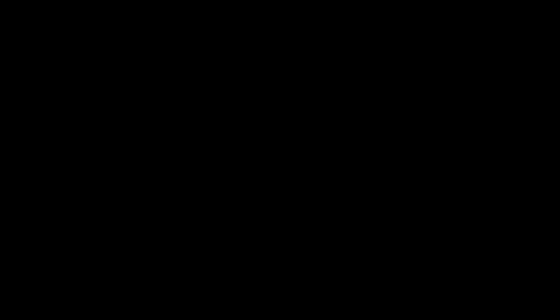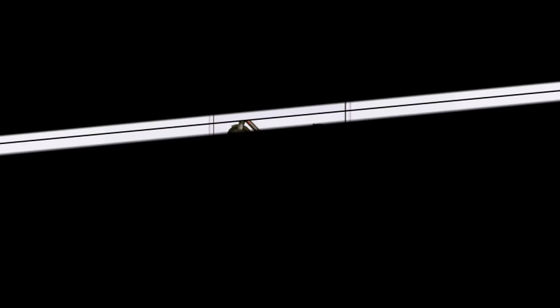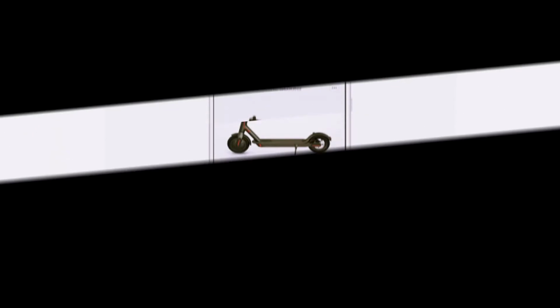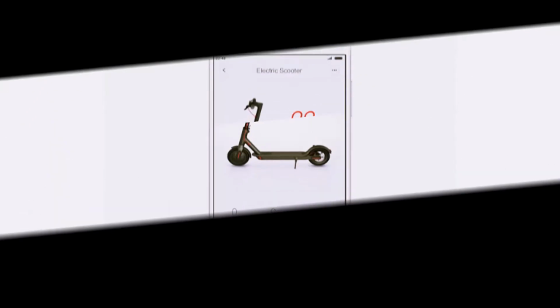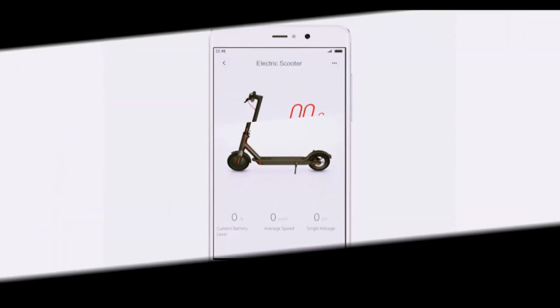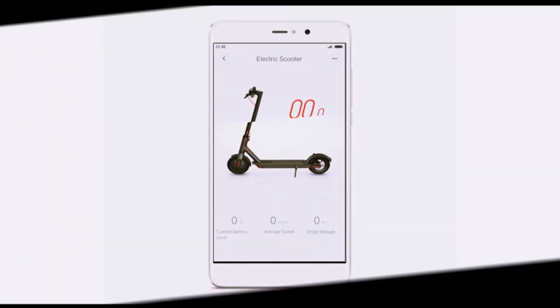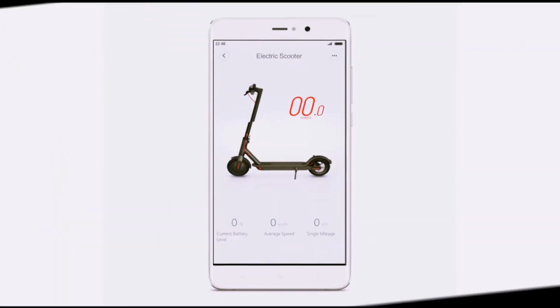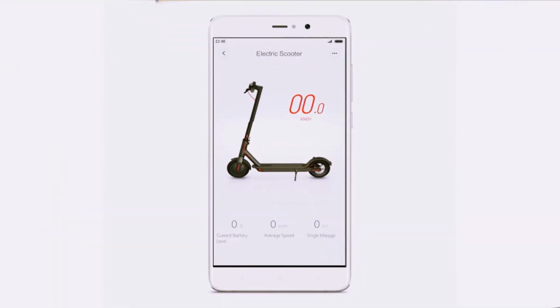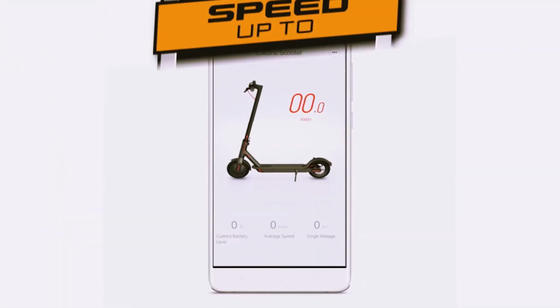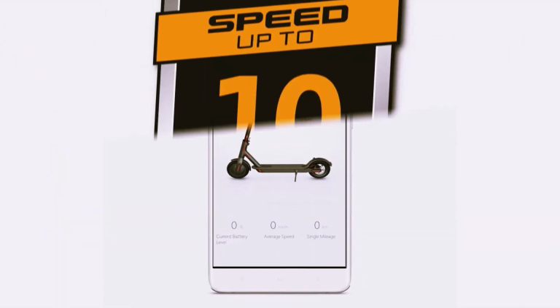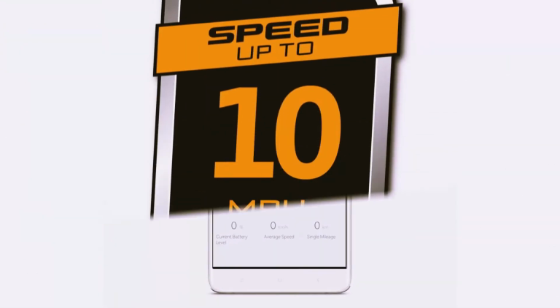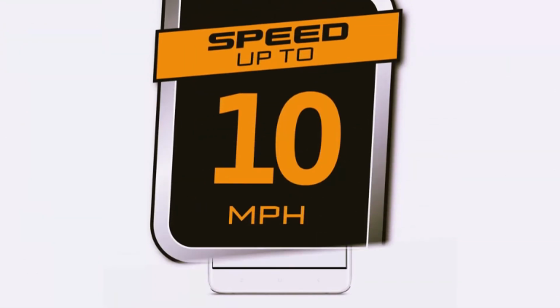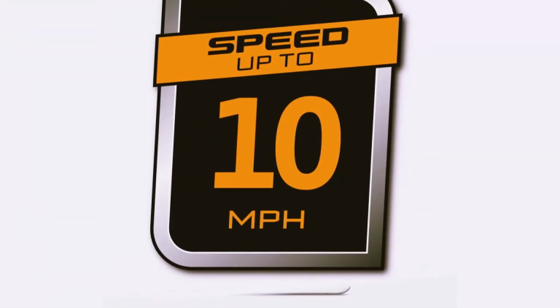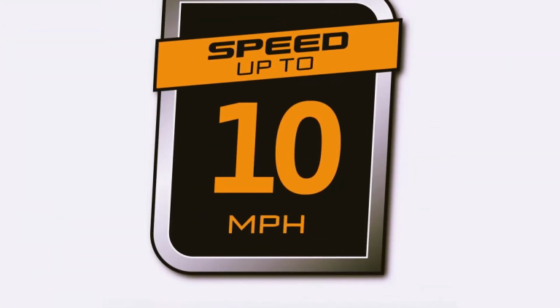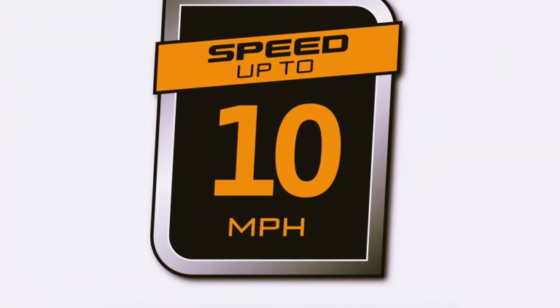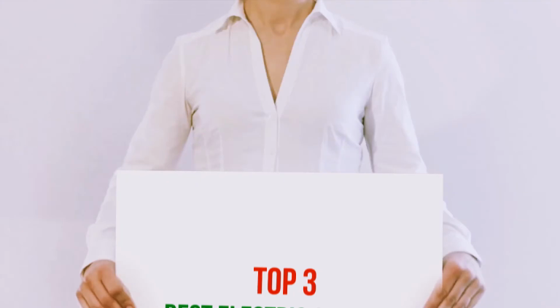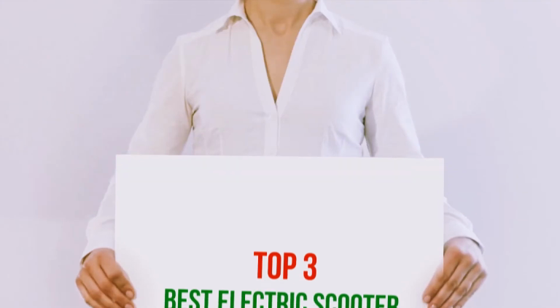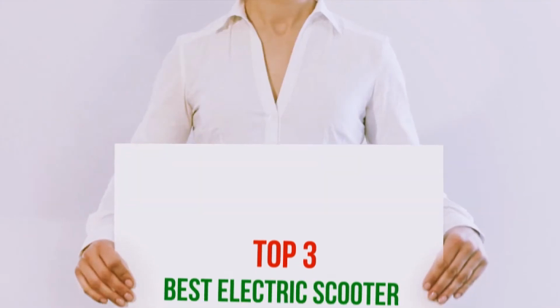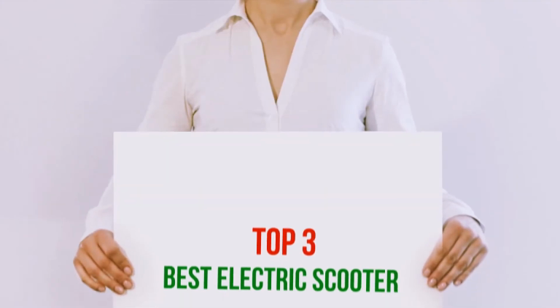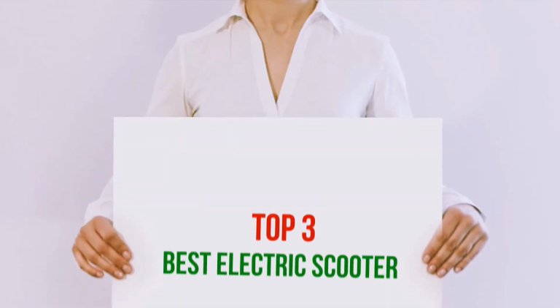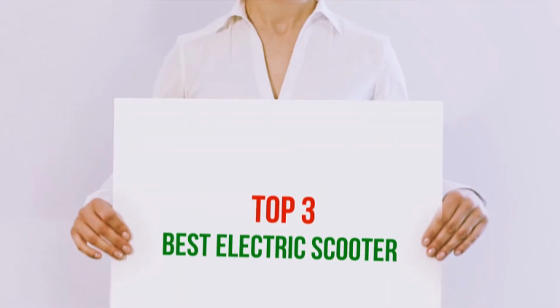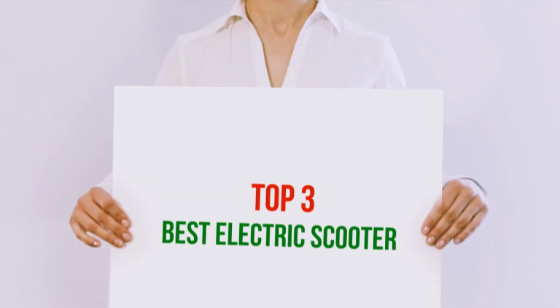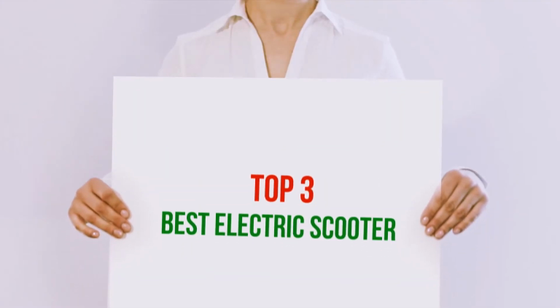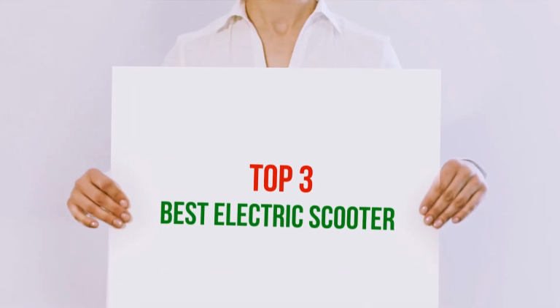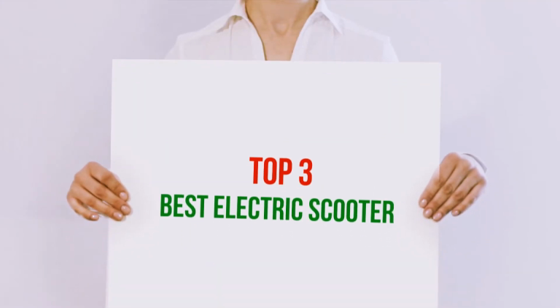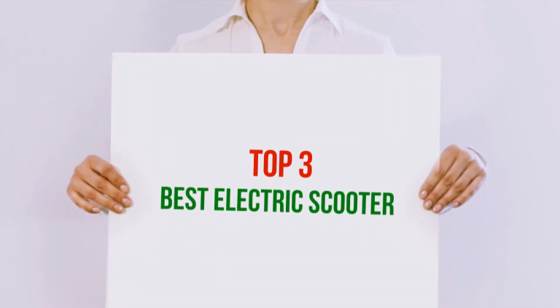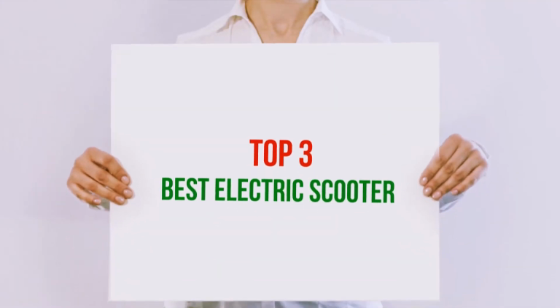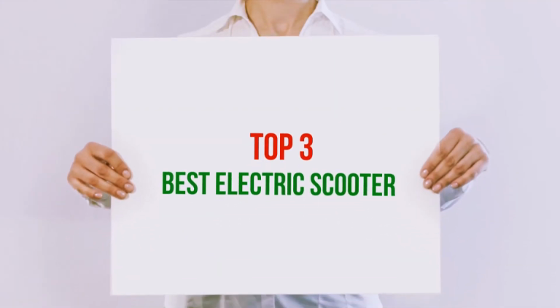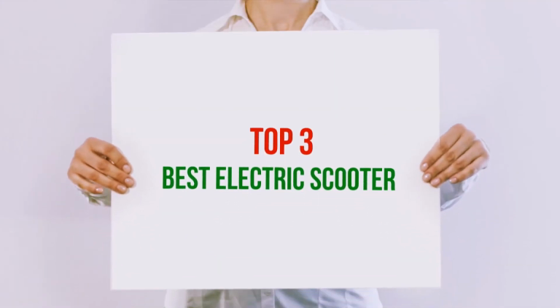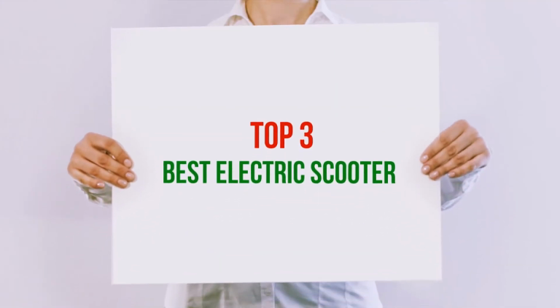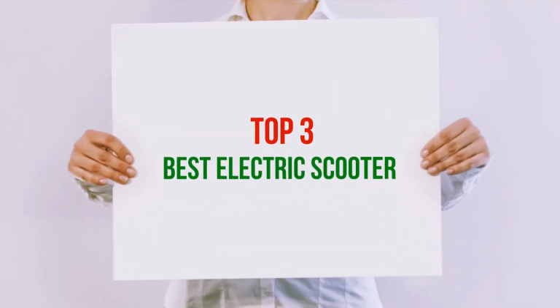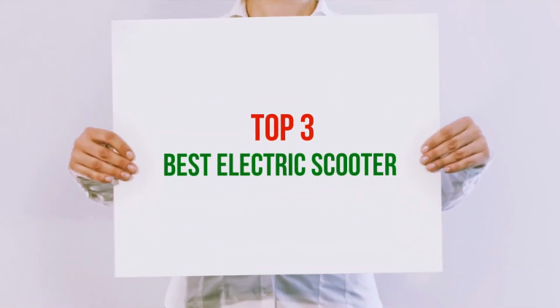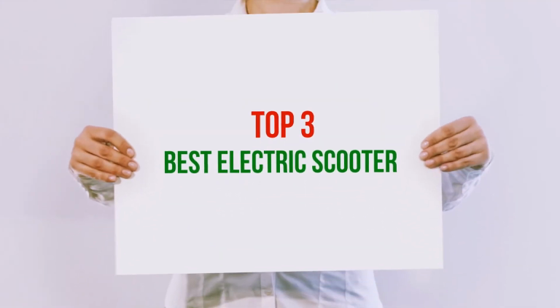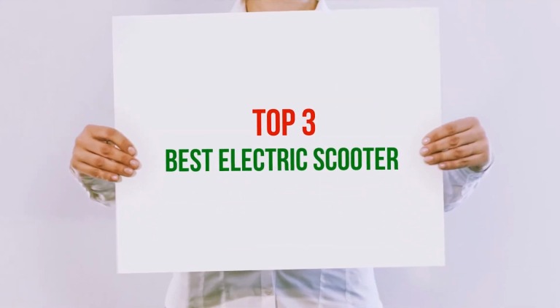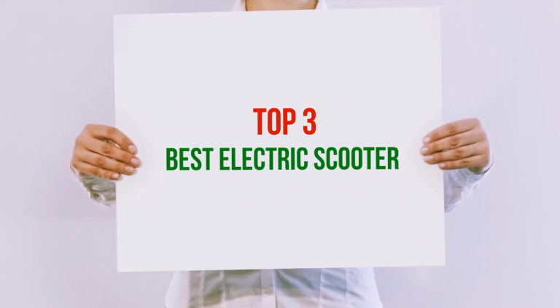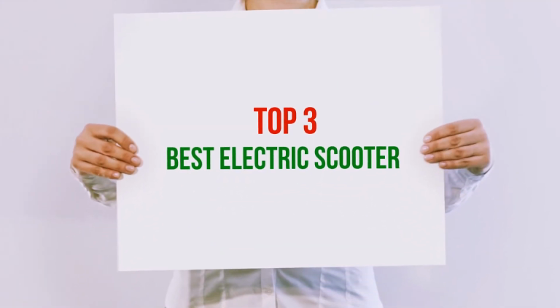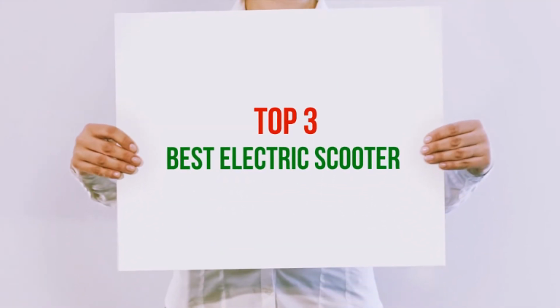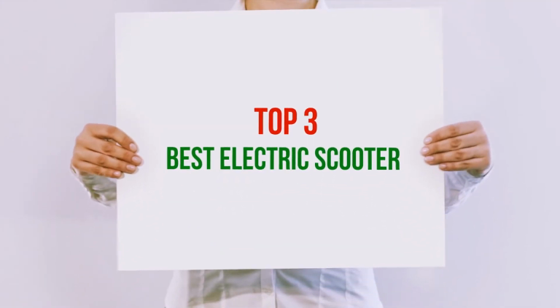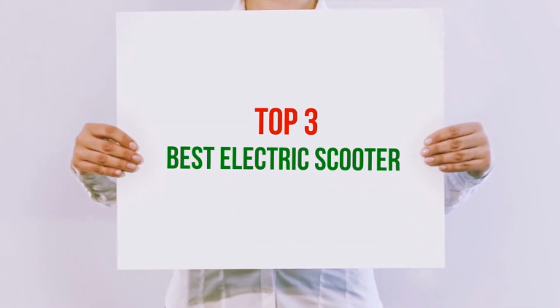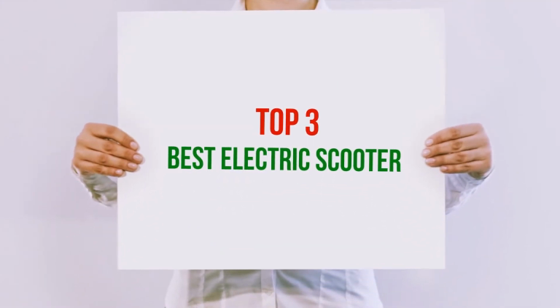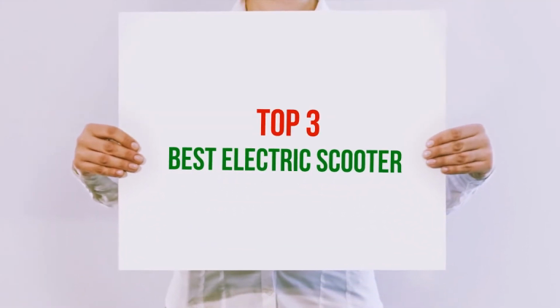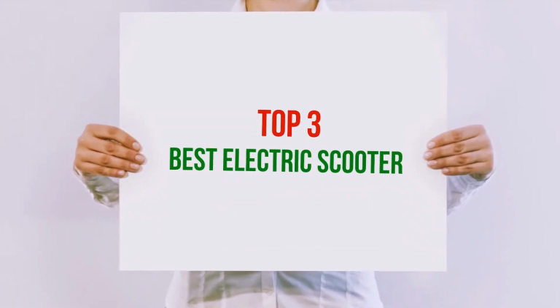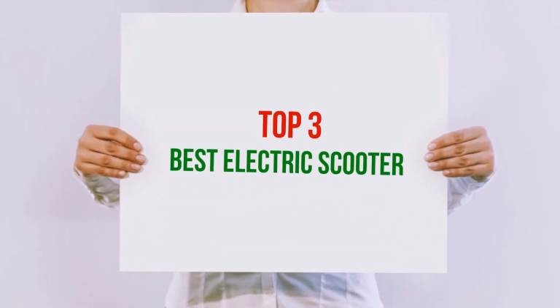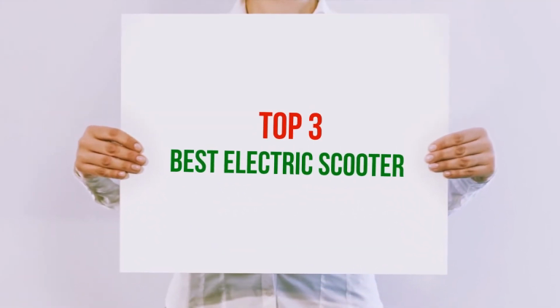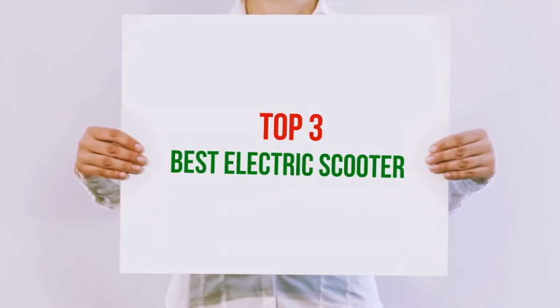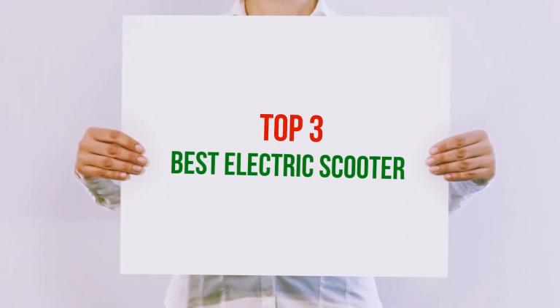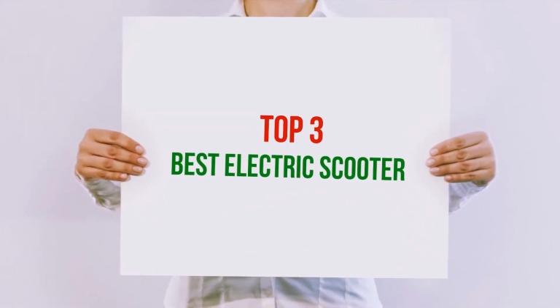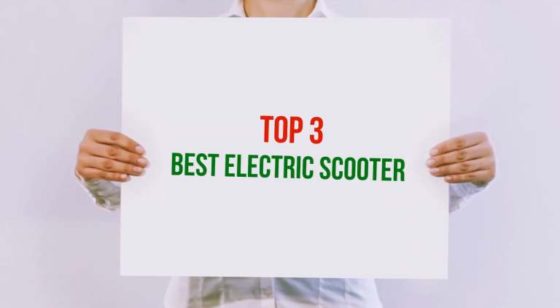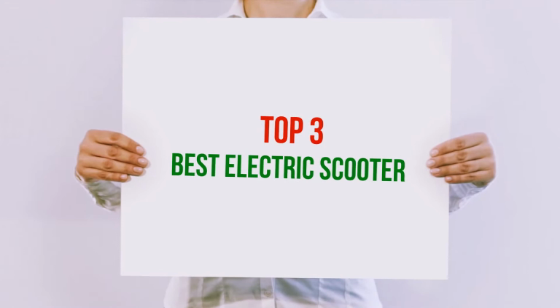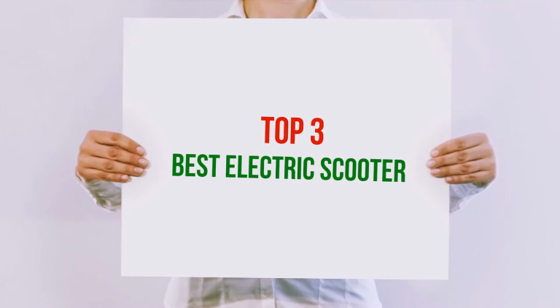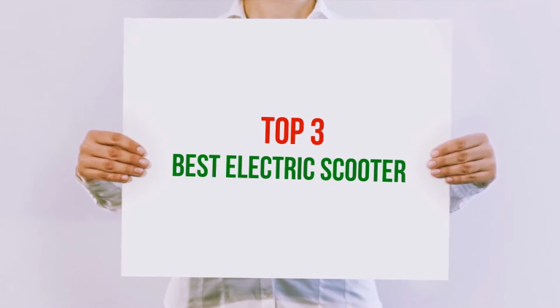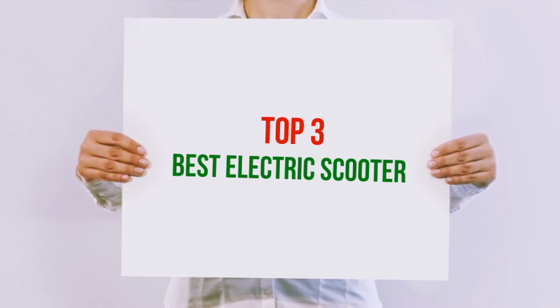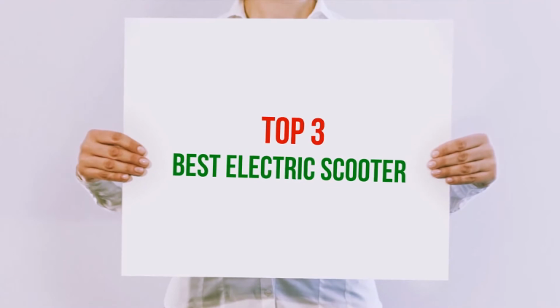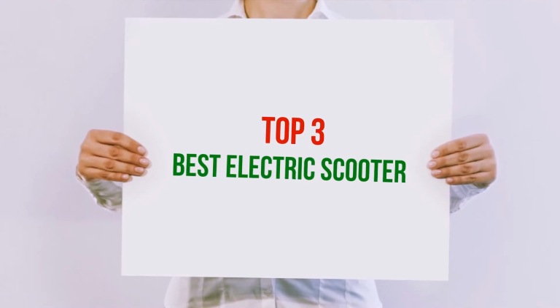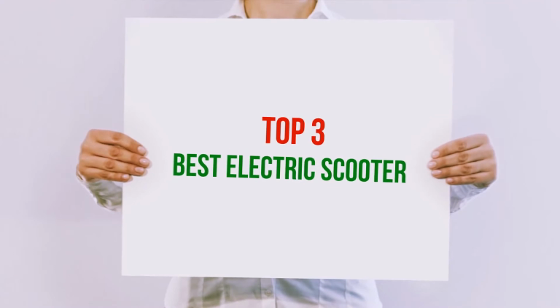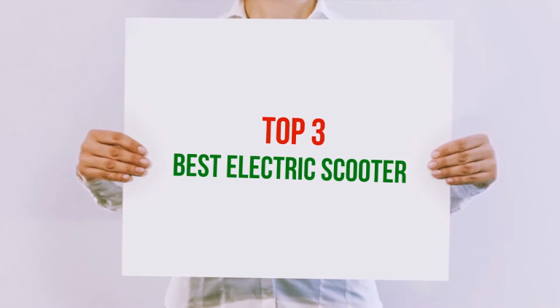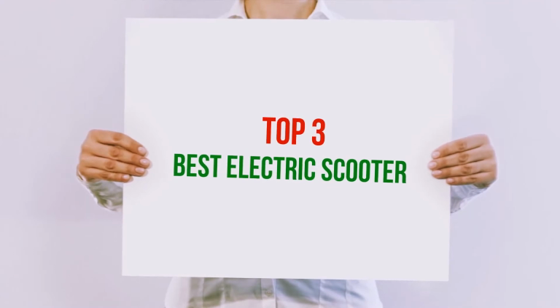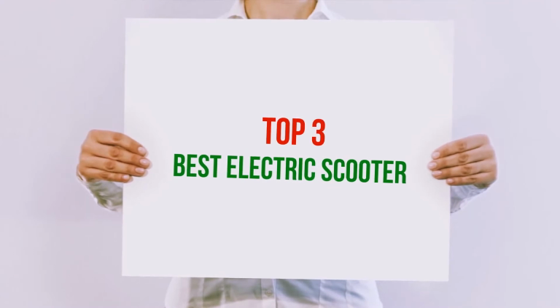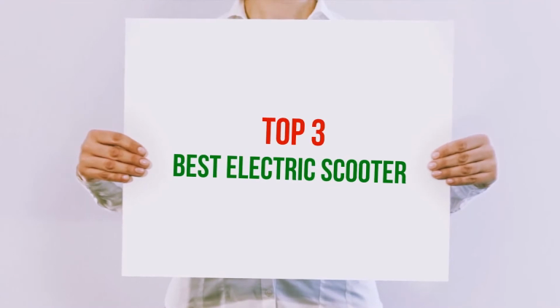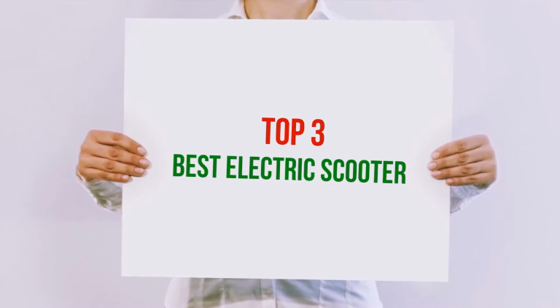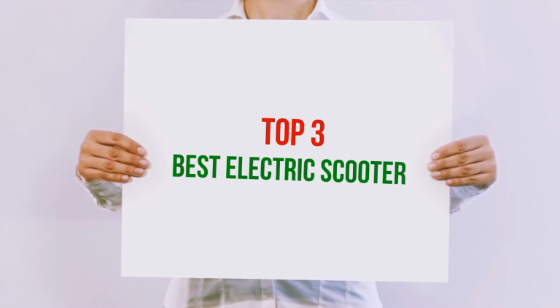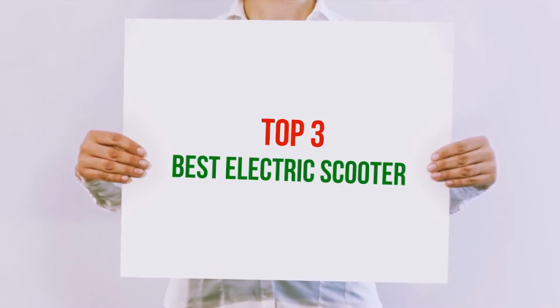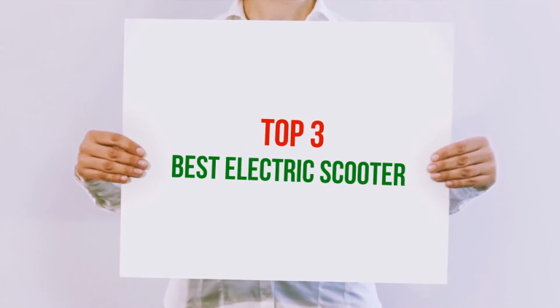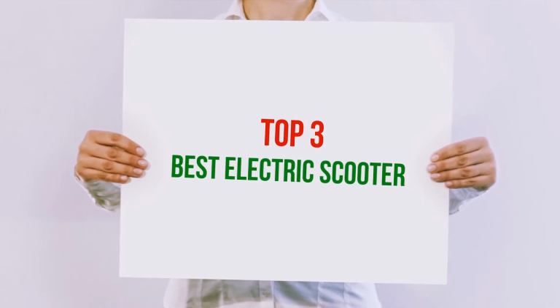Hi guys, welcome back to my channel. In today's video, we're gonna check out the top 3 best electric scooters.